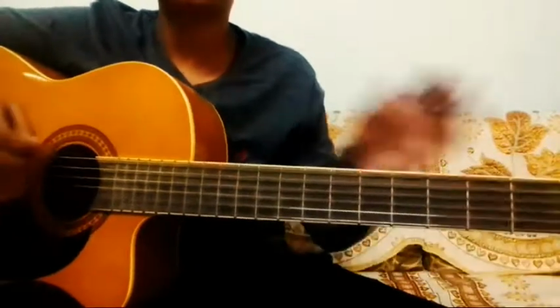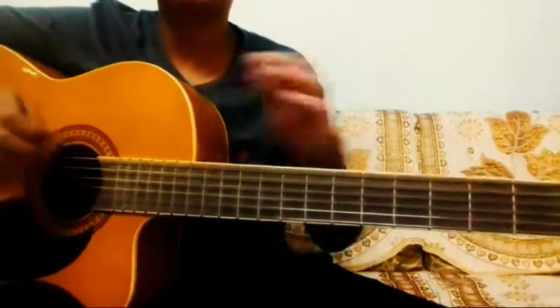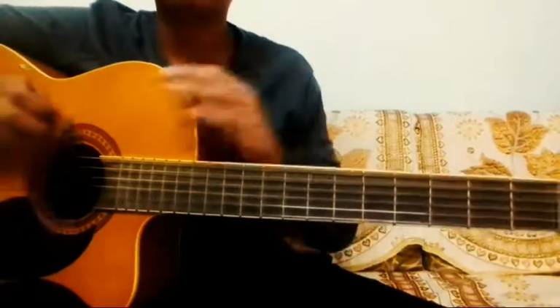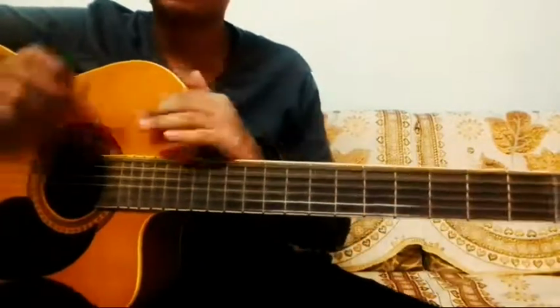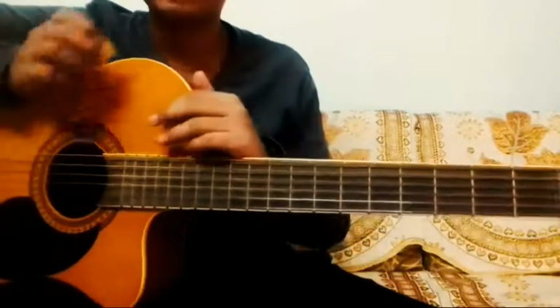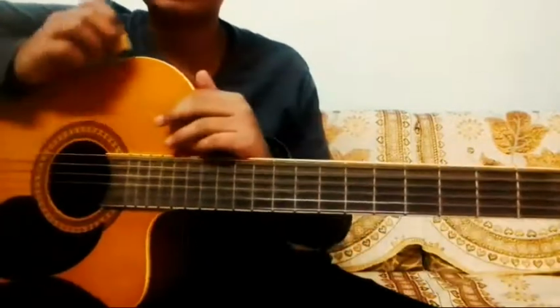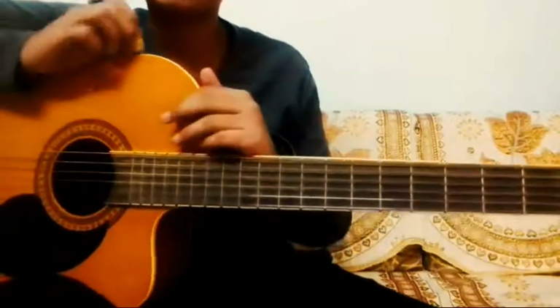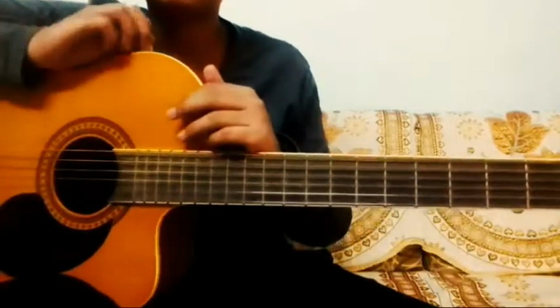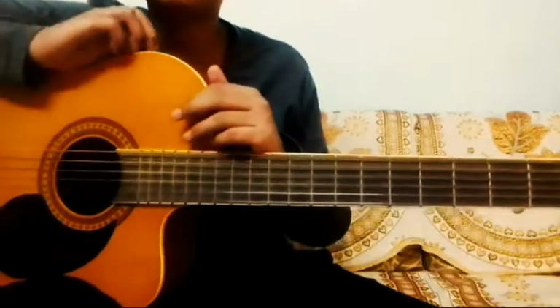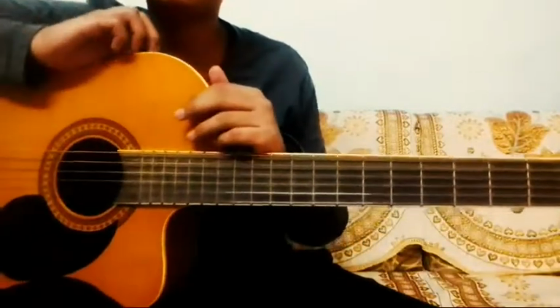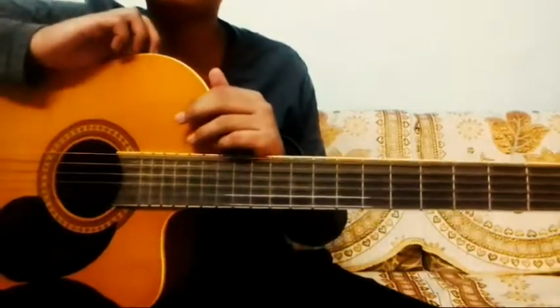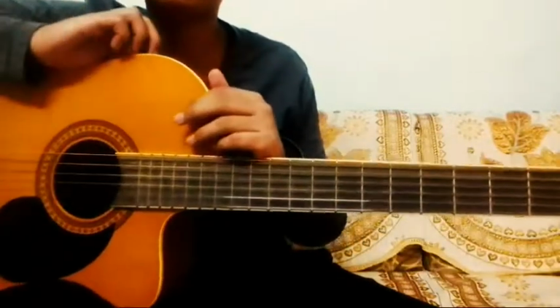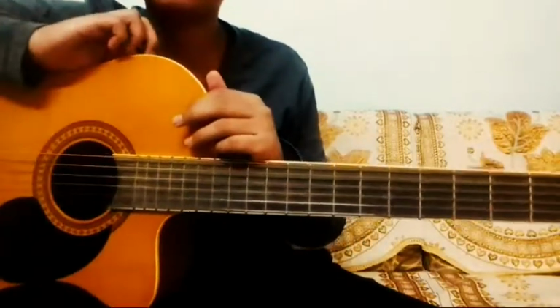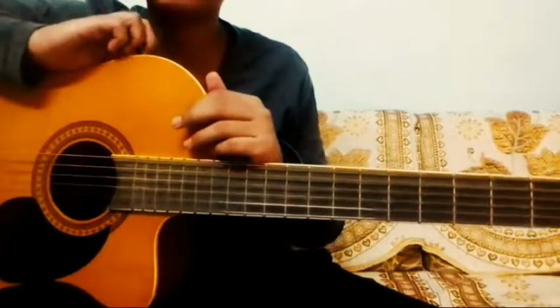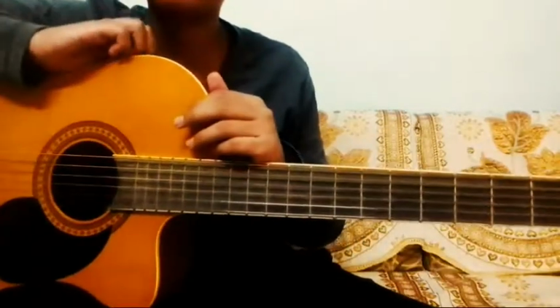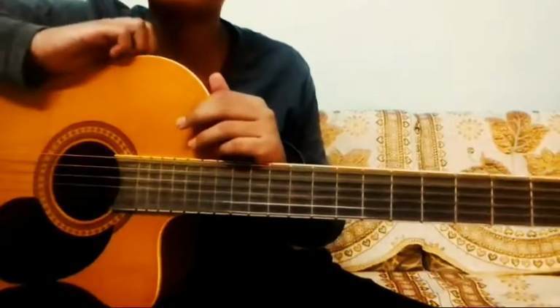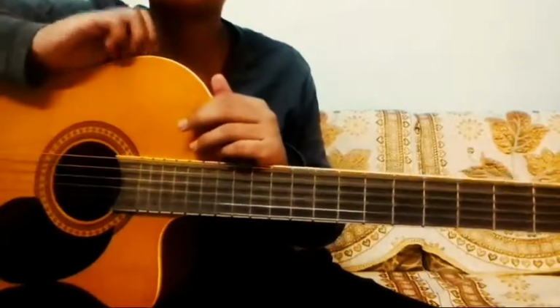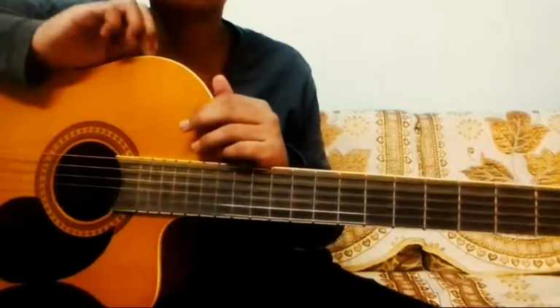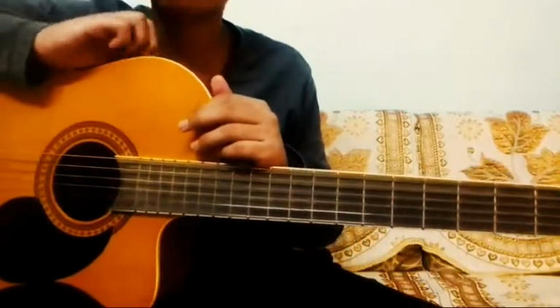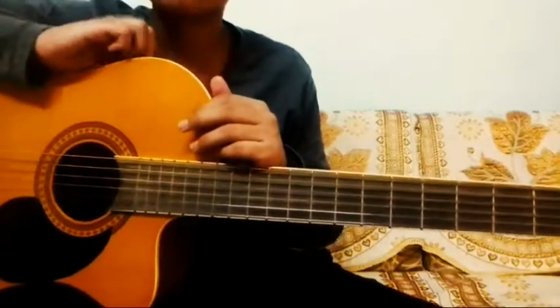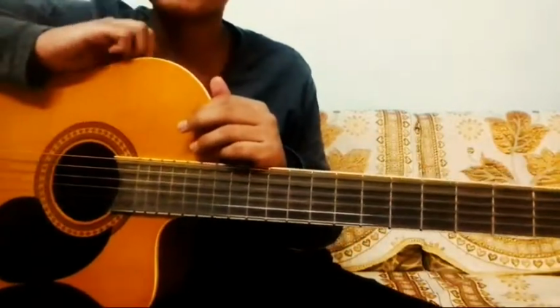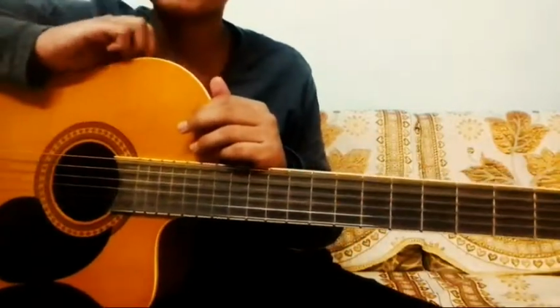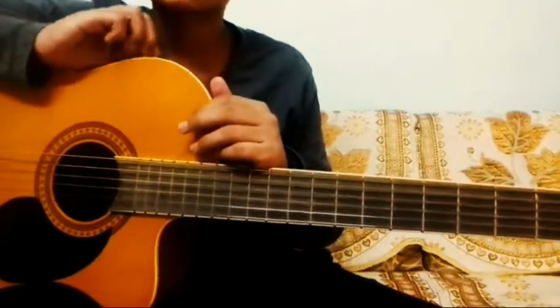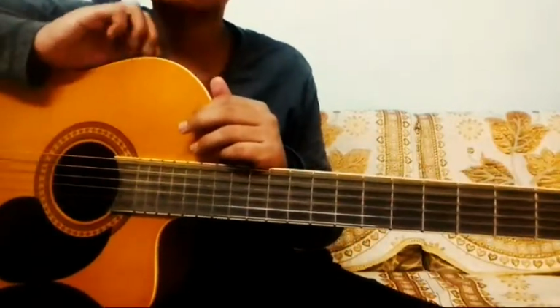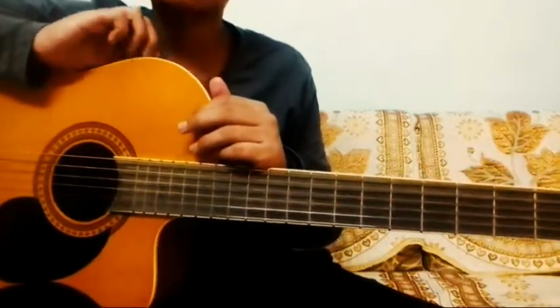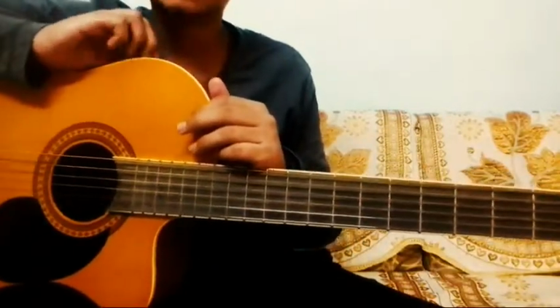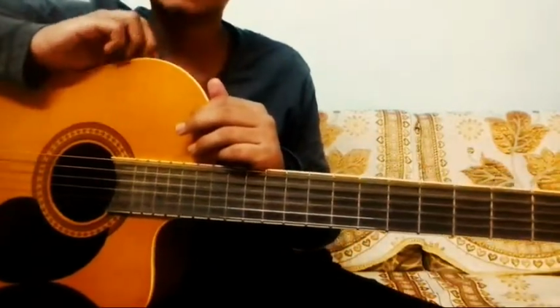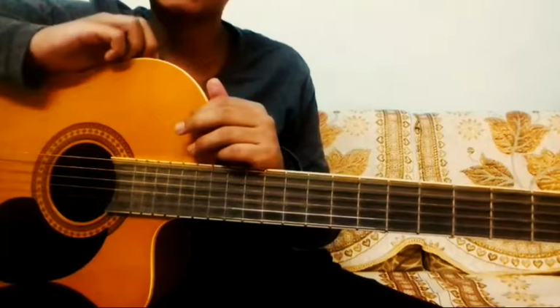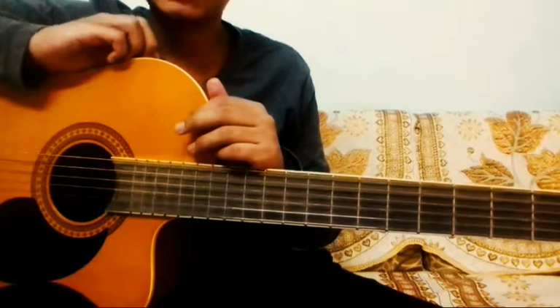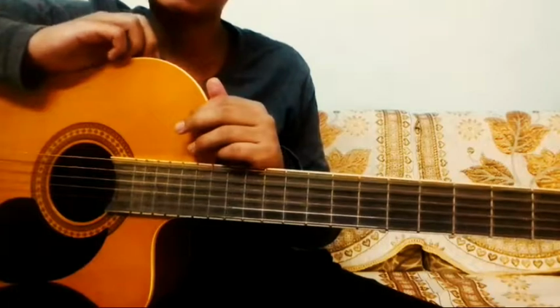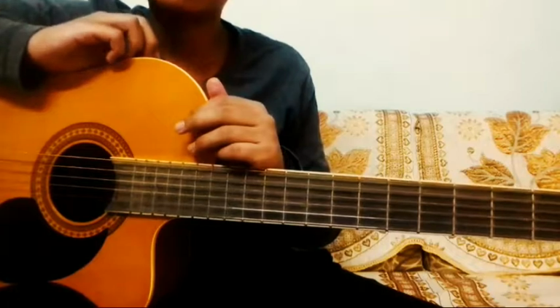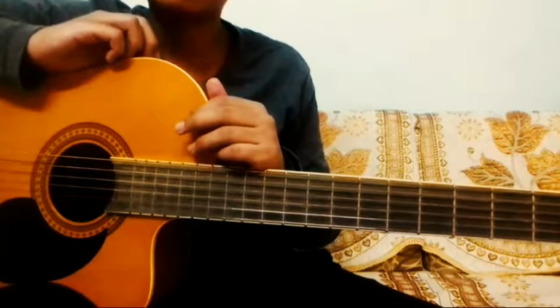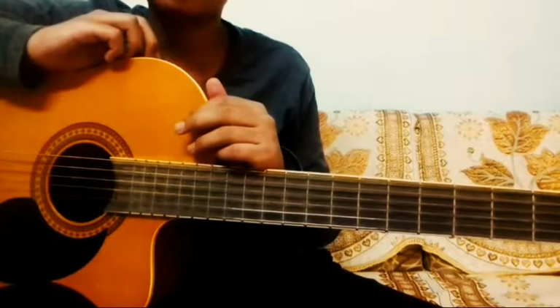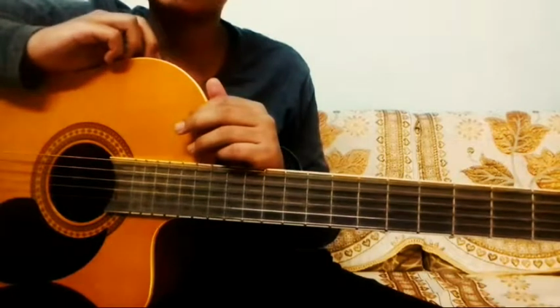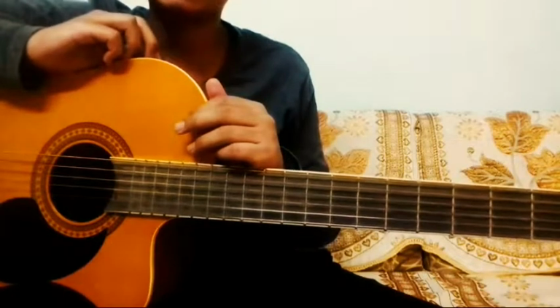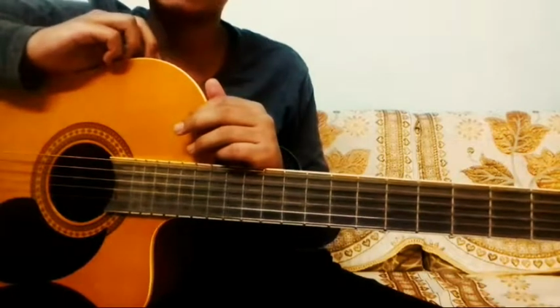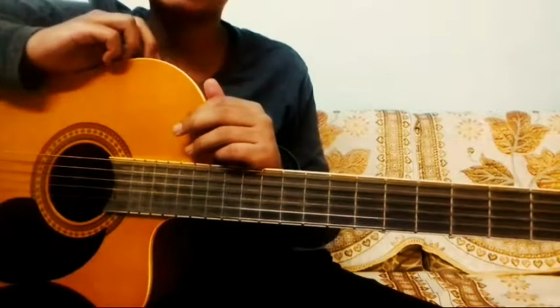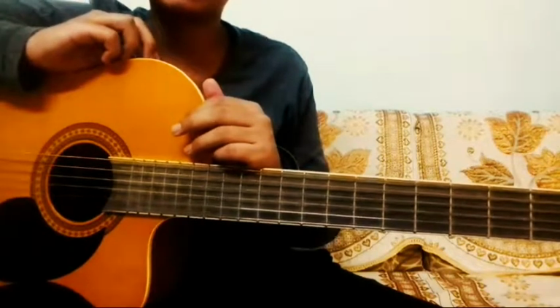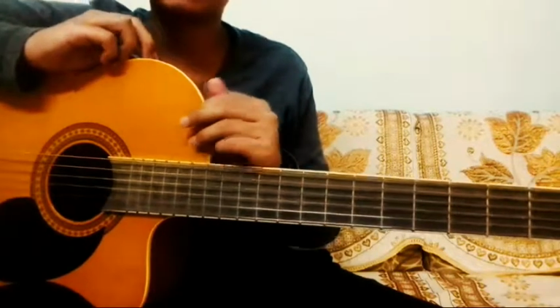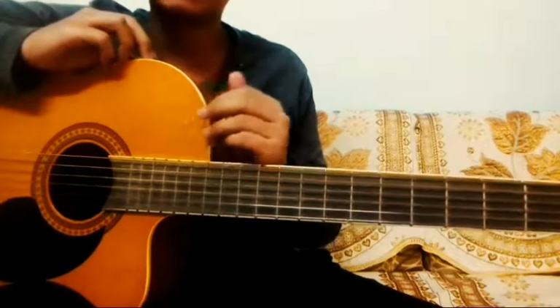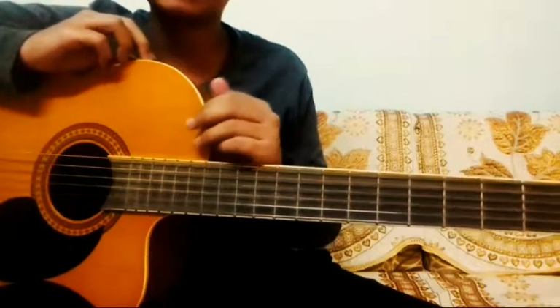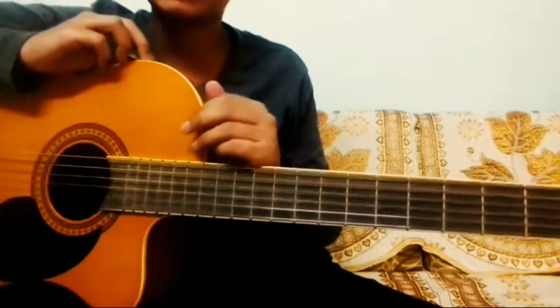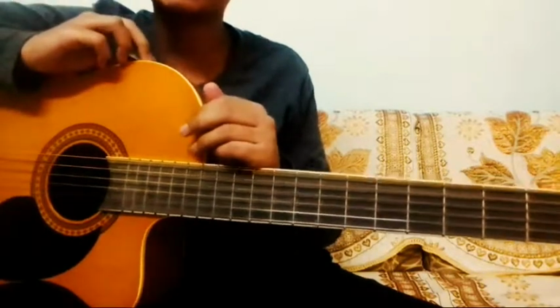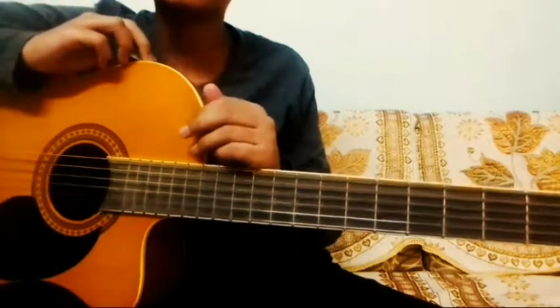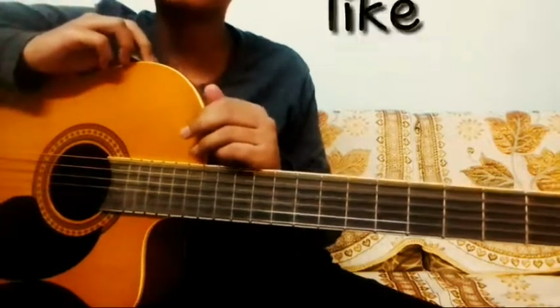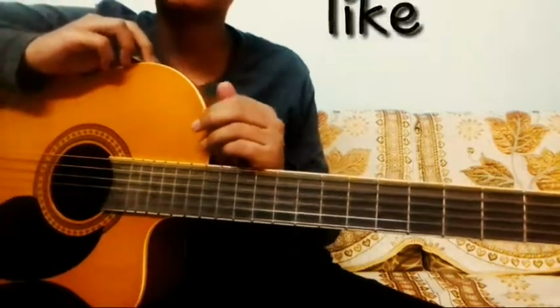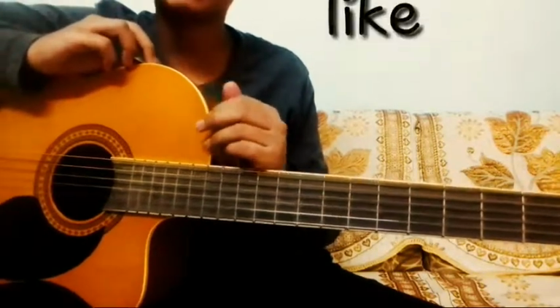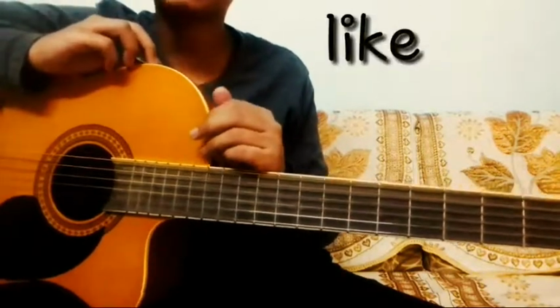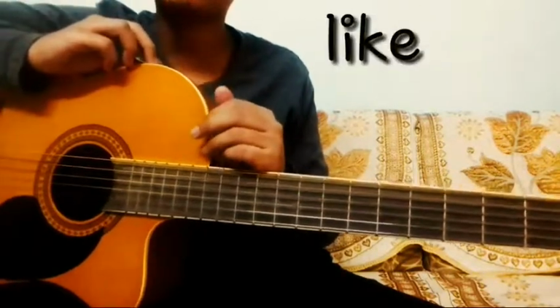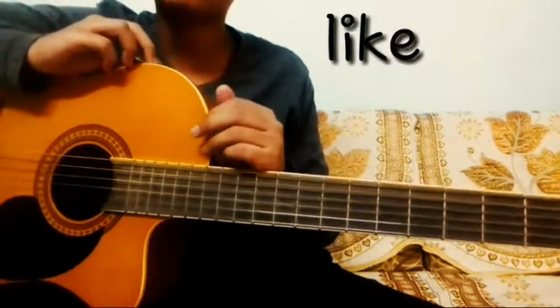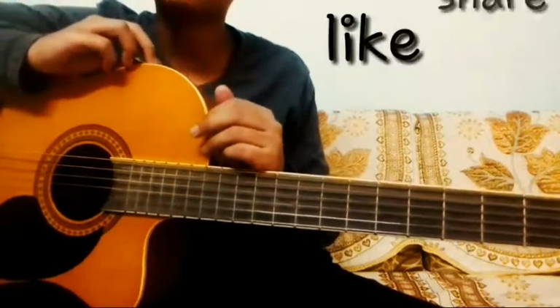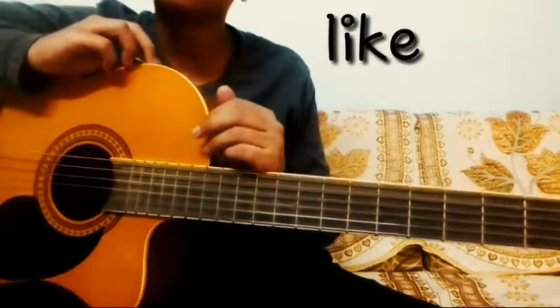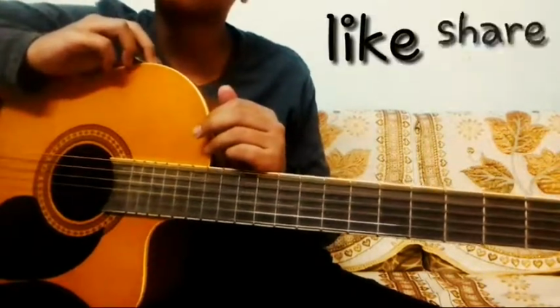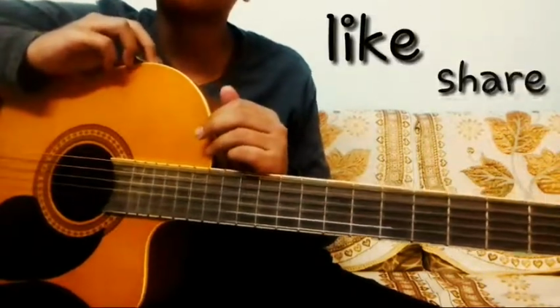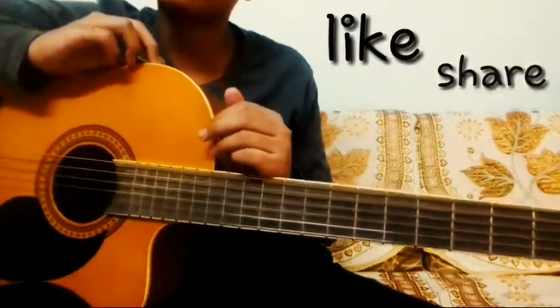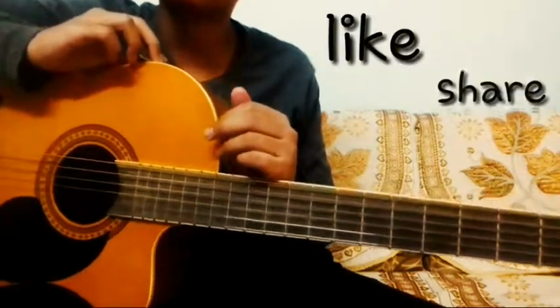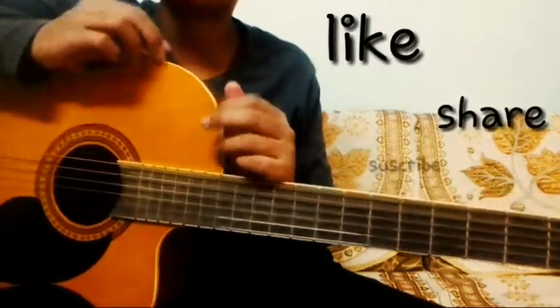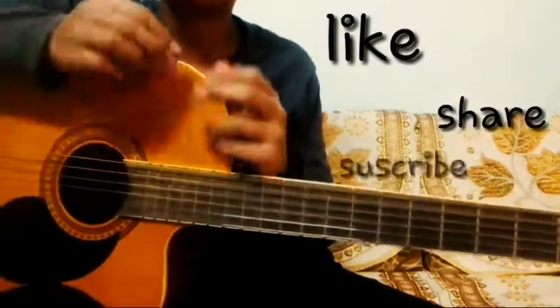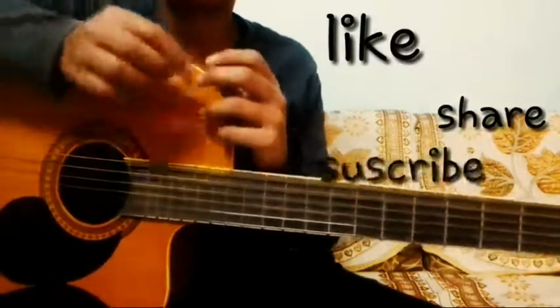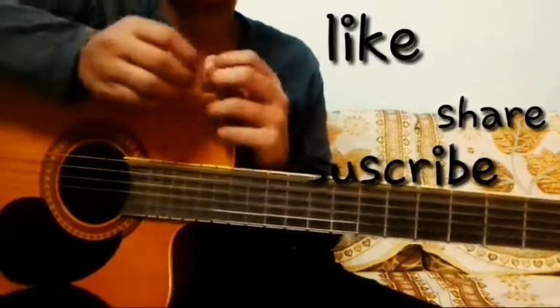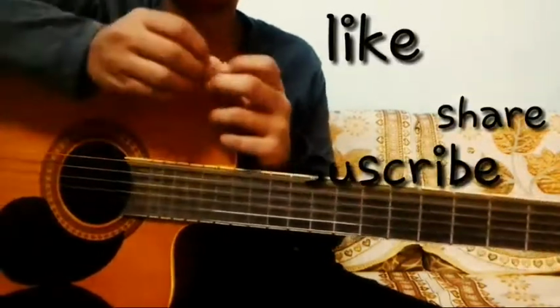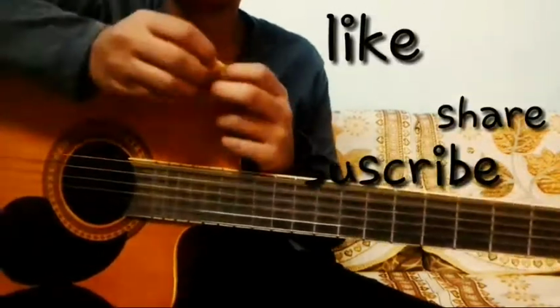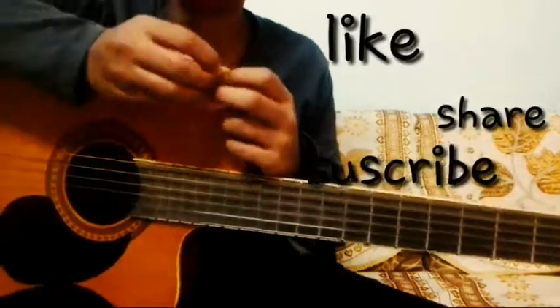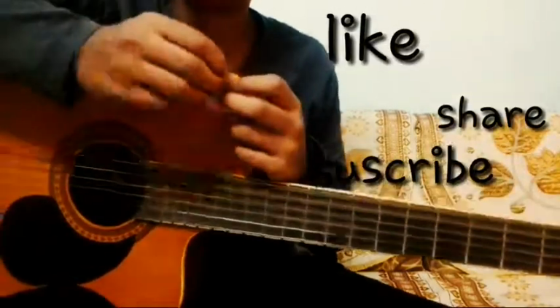It's very easy to play. Thanks for watching — like, share, and subscribe. Bye!